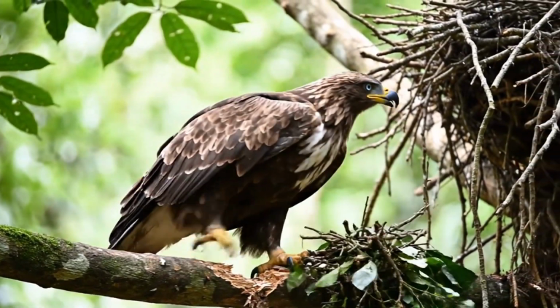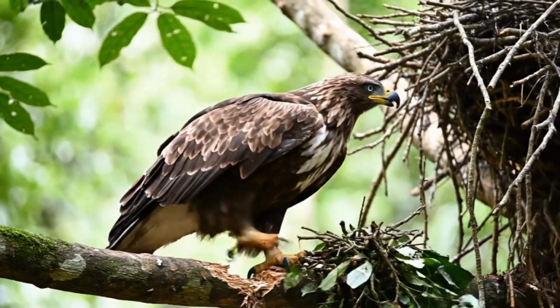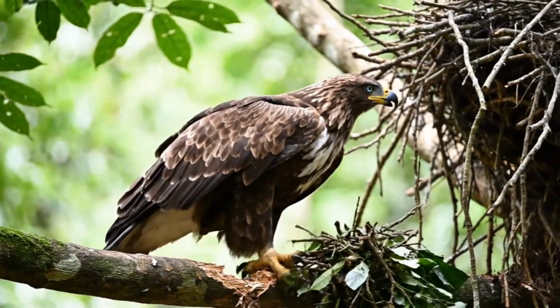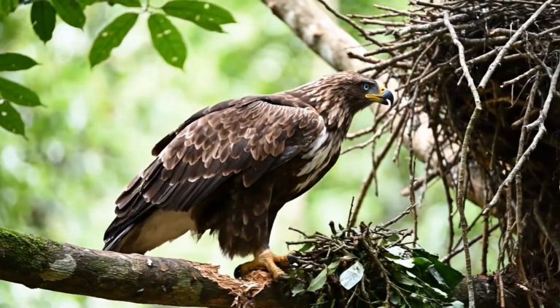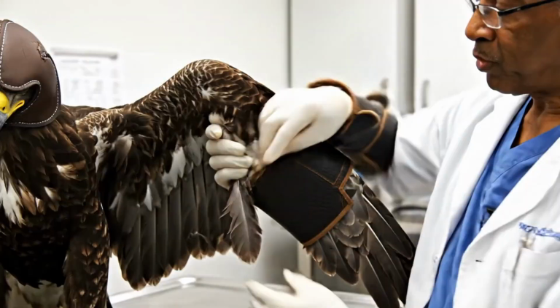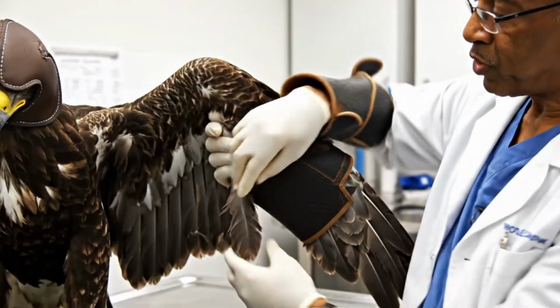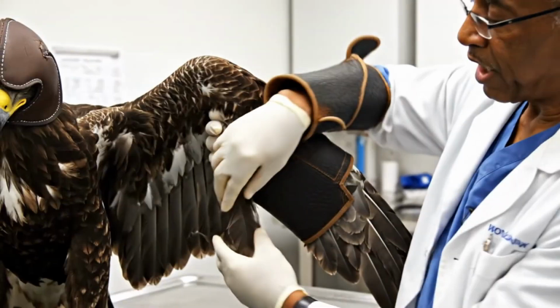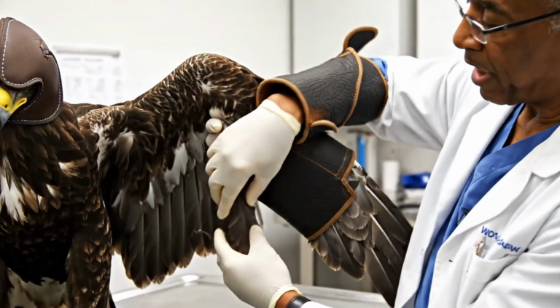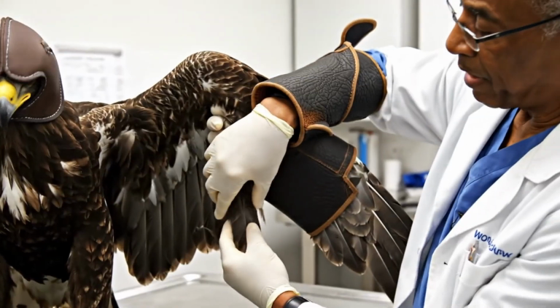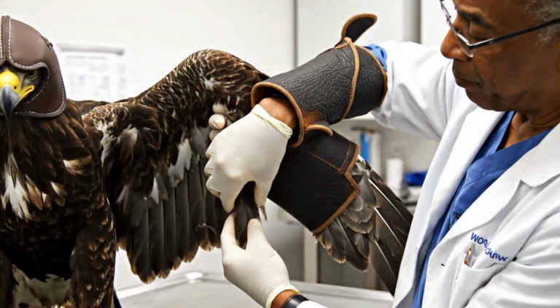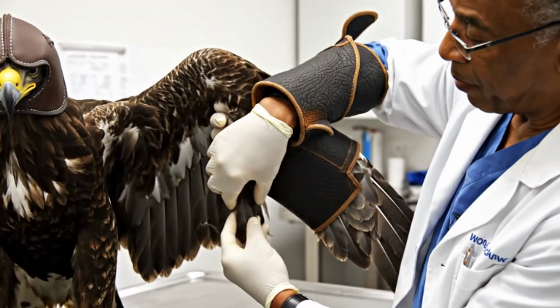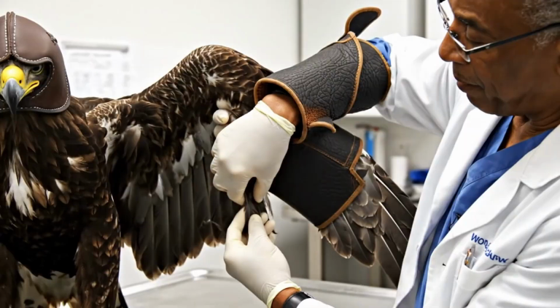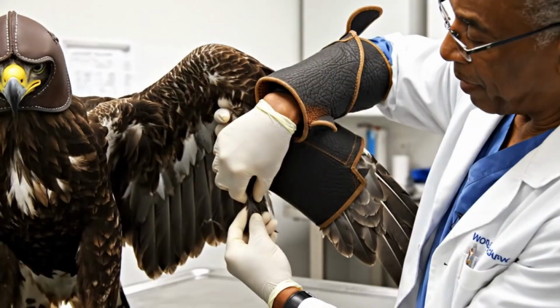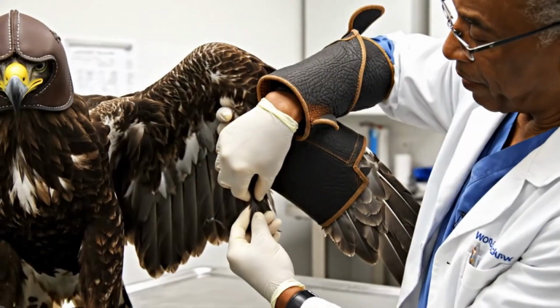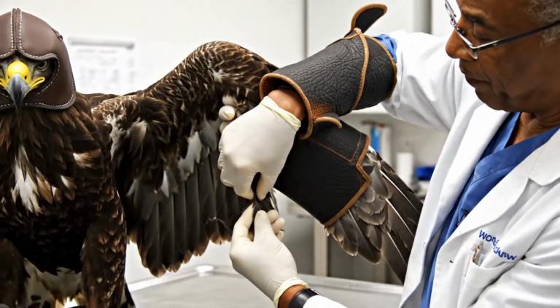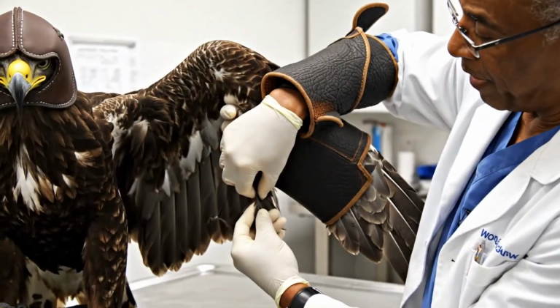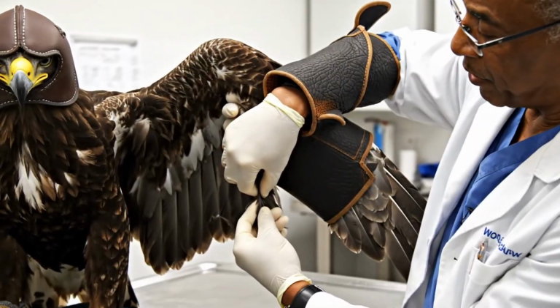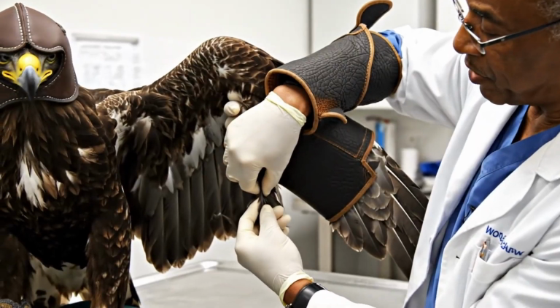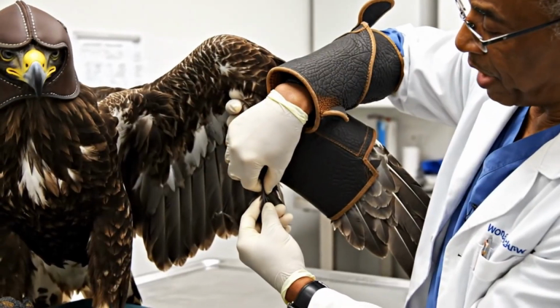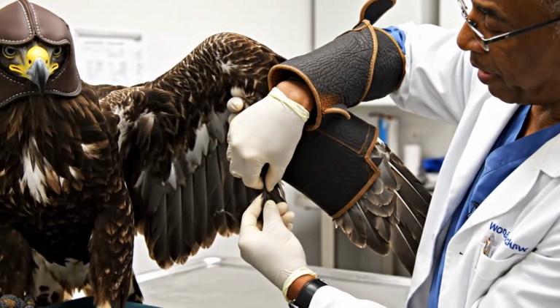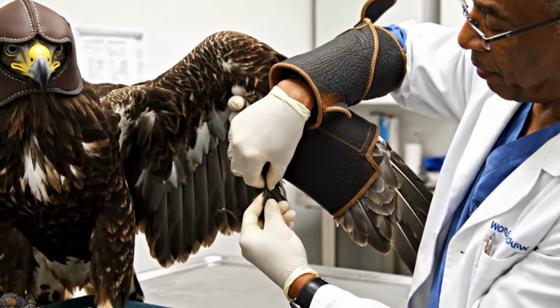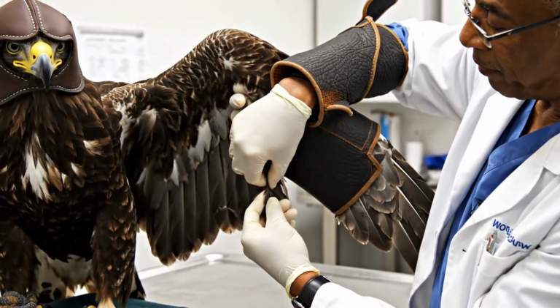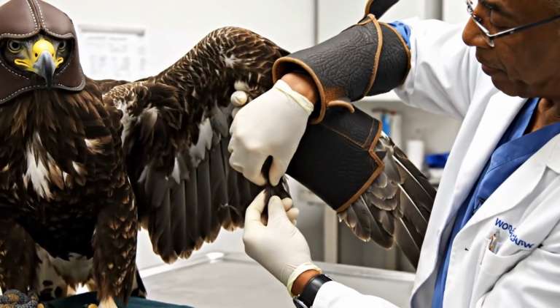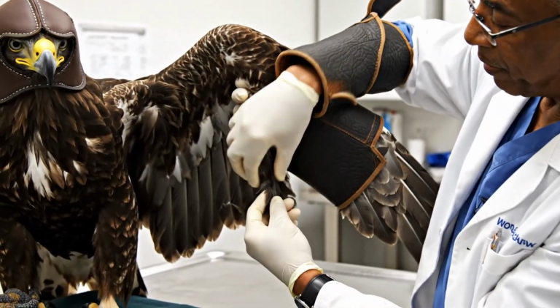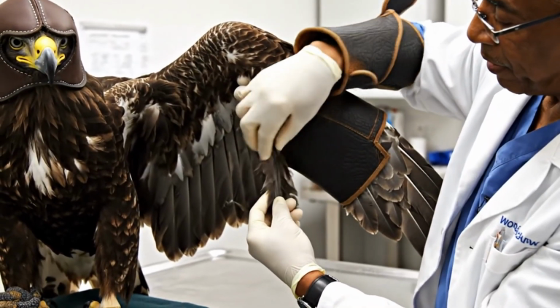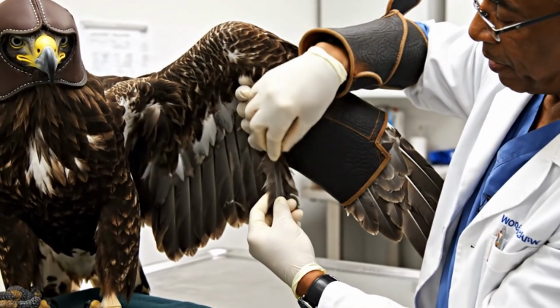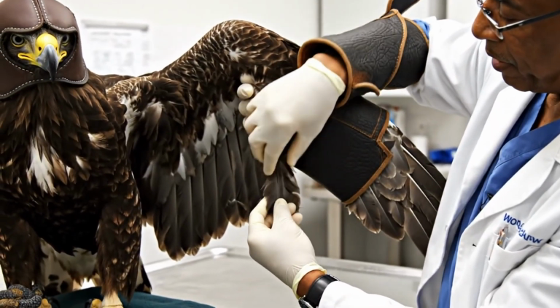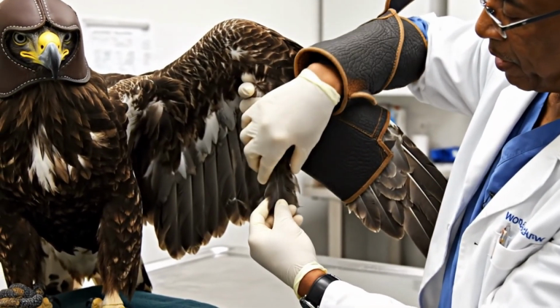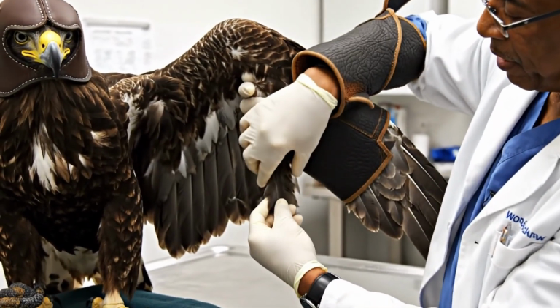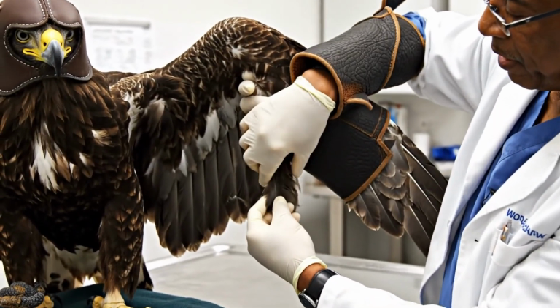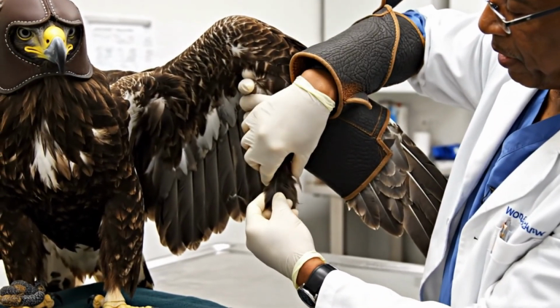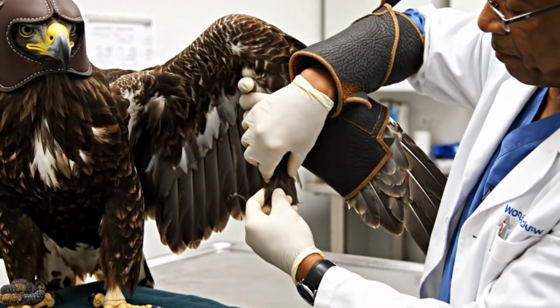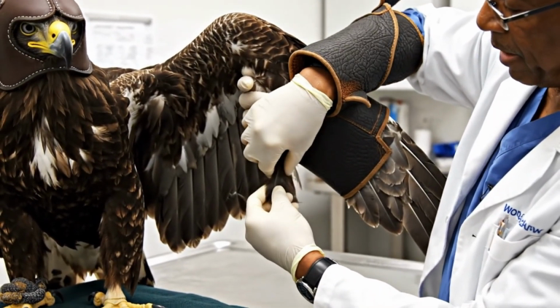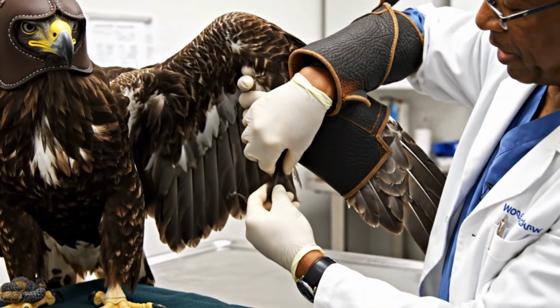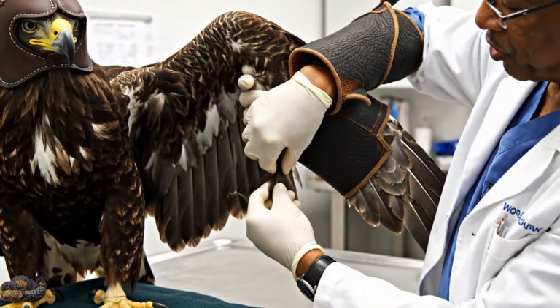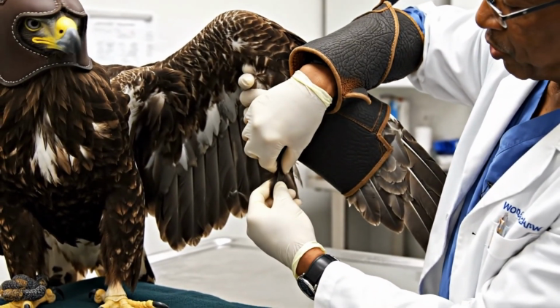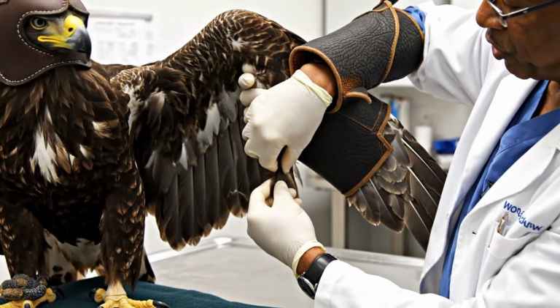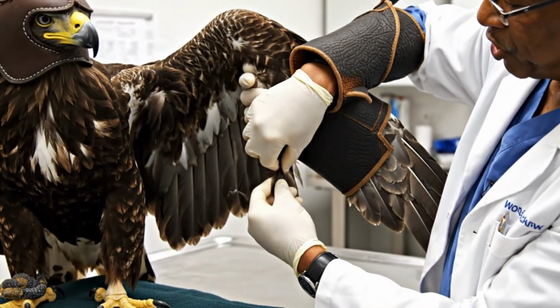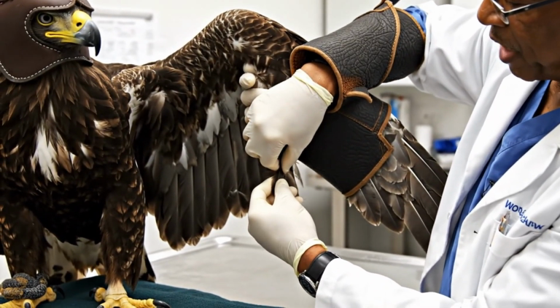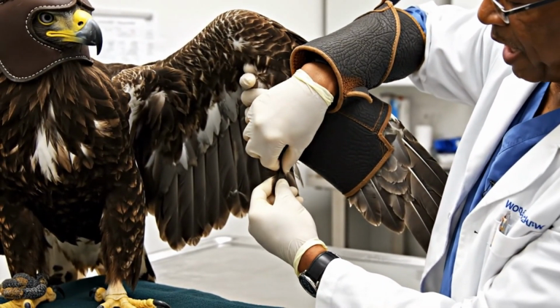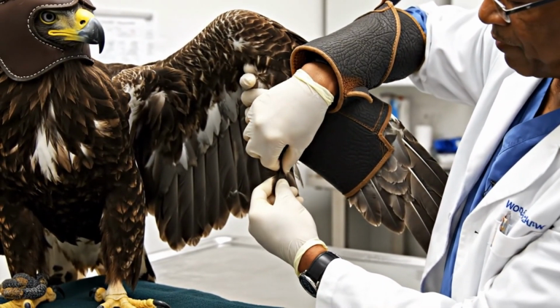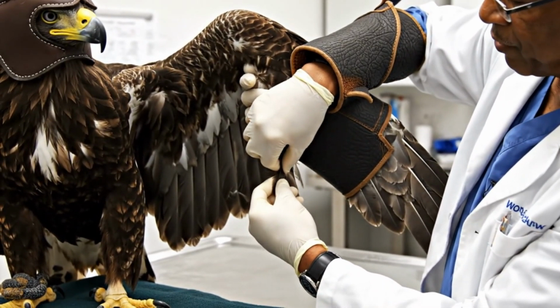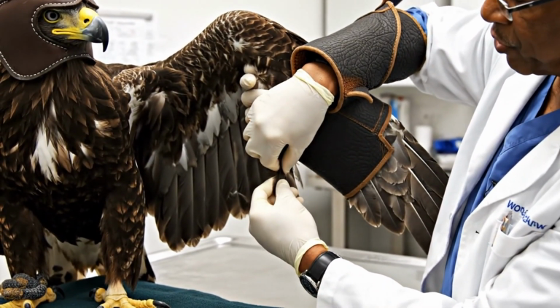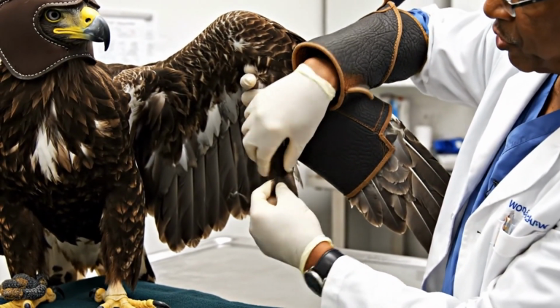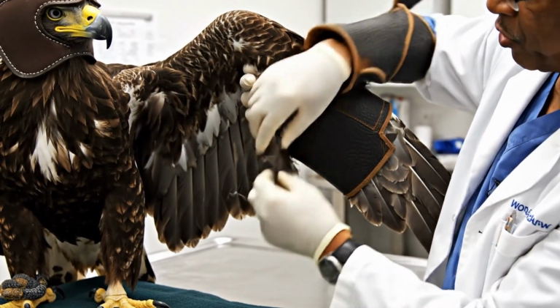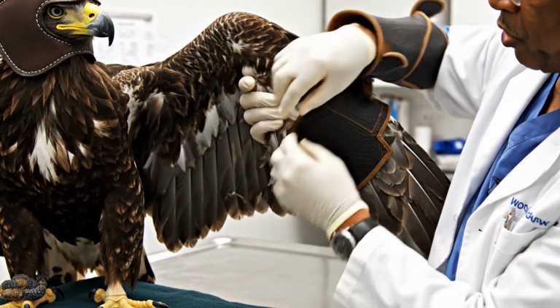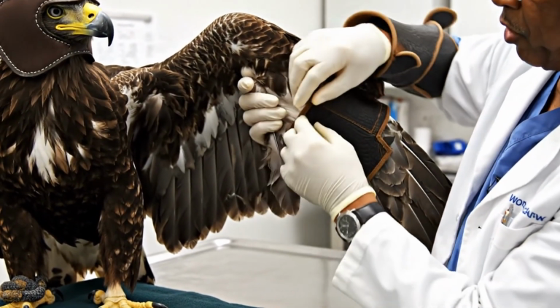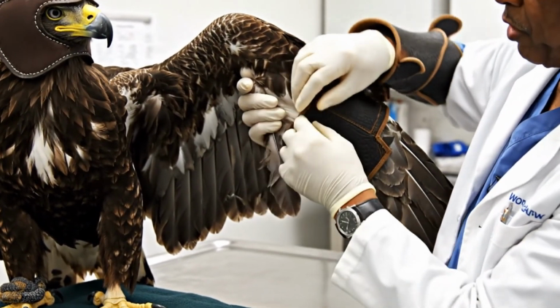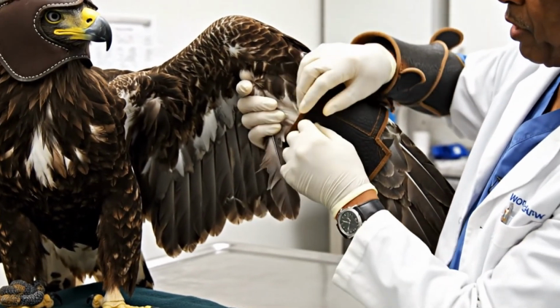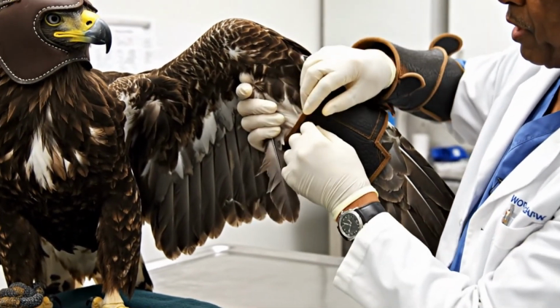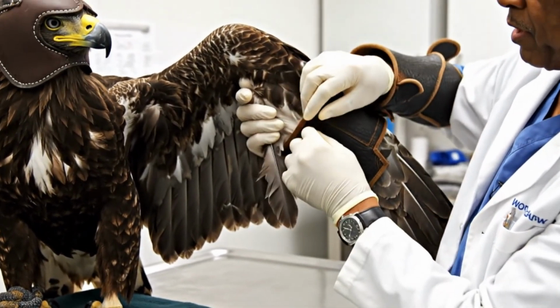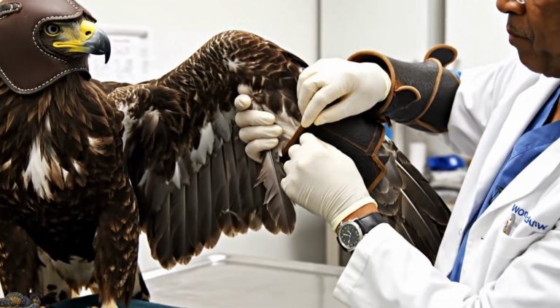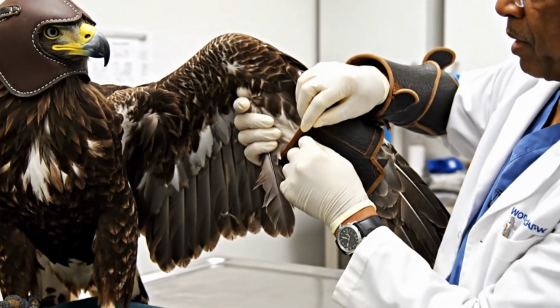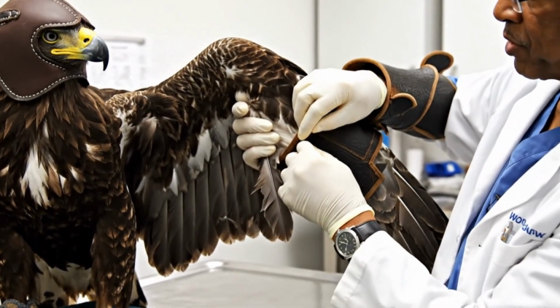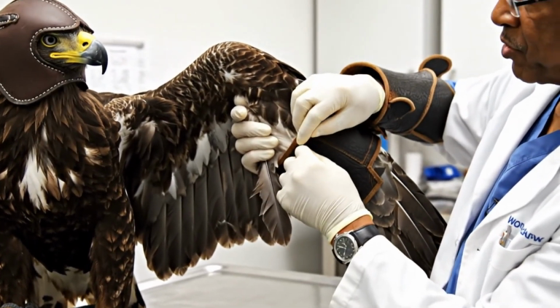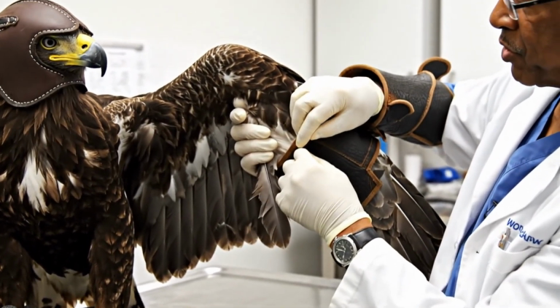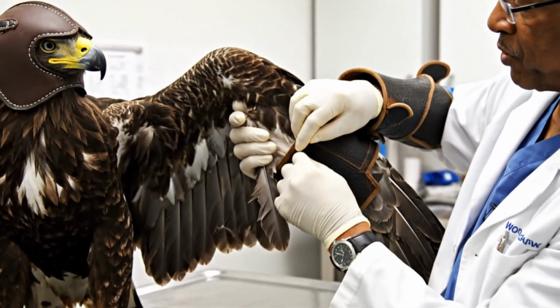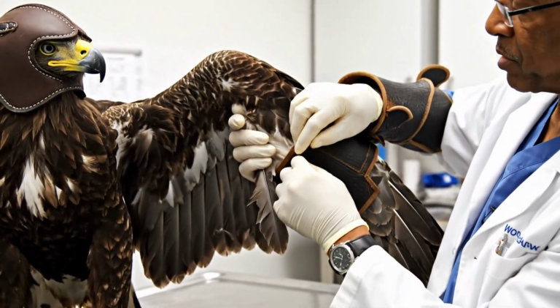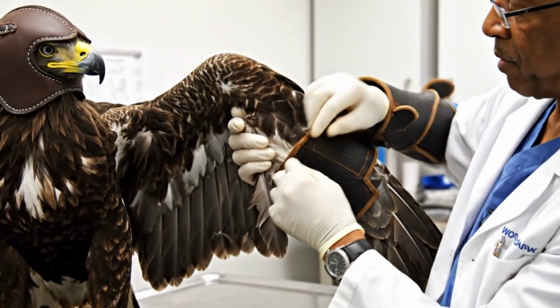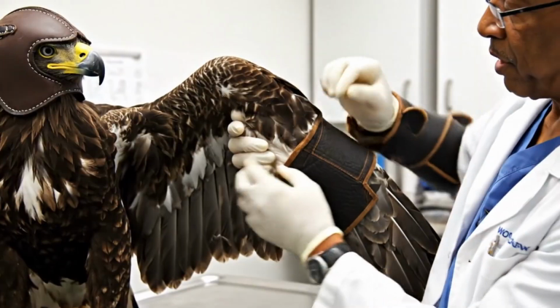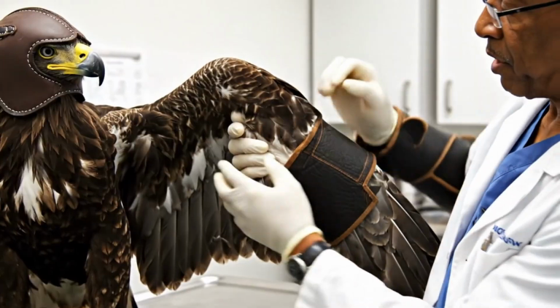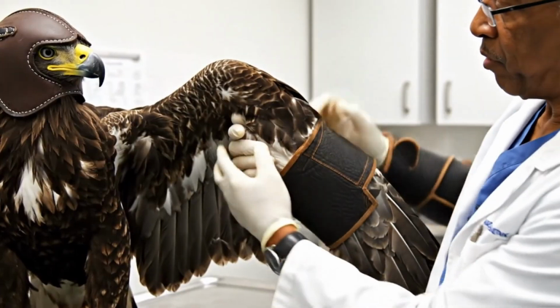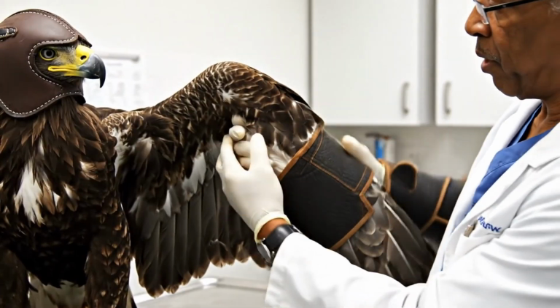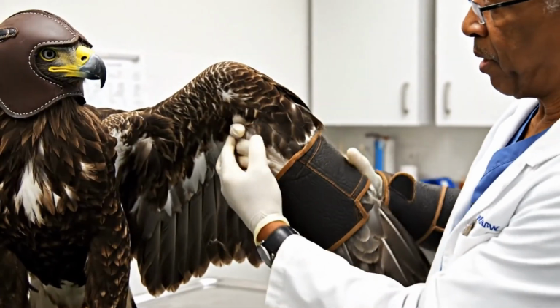We're checking the primary feathers now, making sure the shafts are strong and the muscles are responding well.